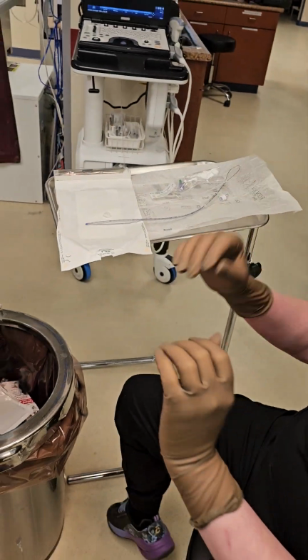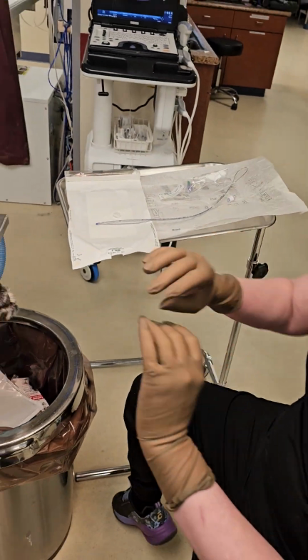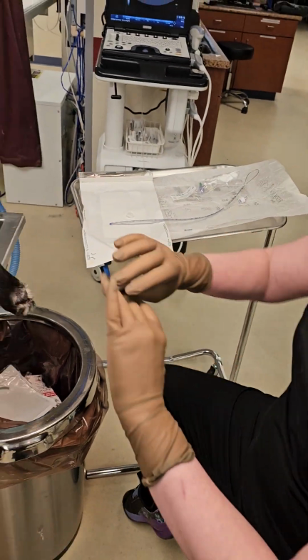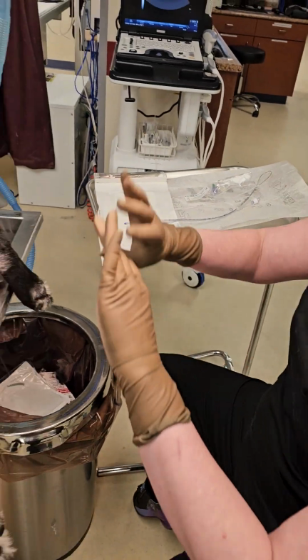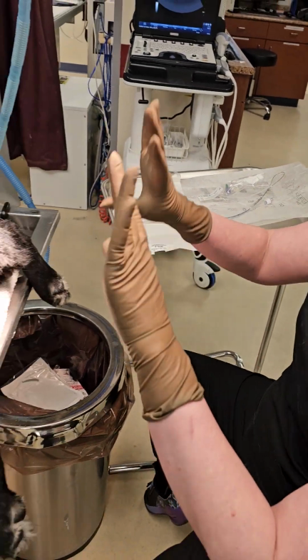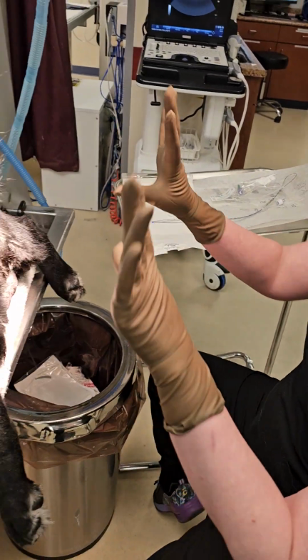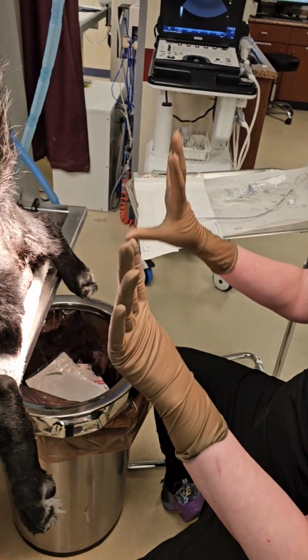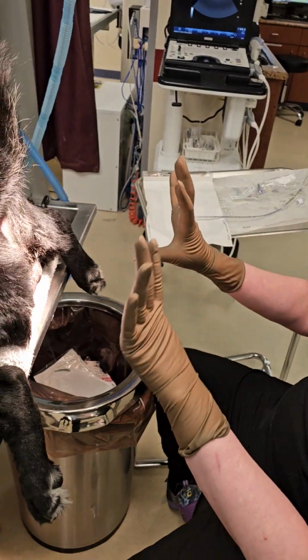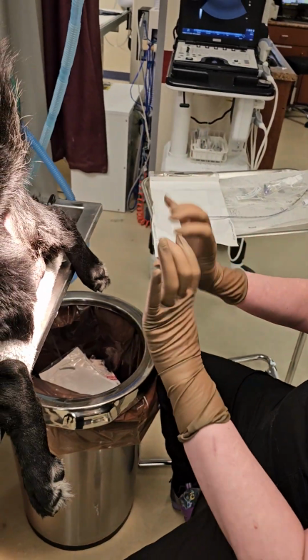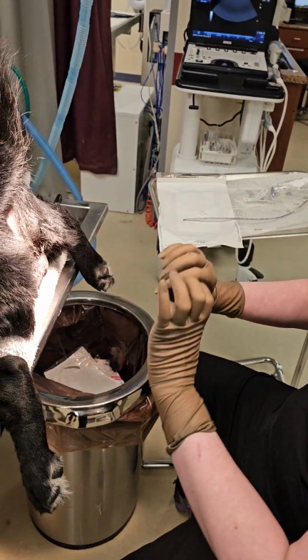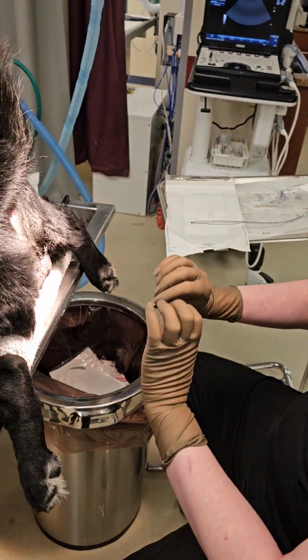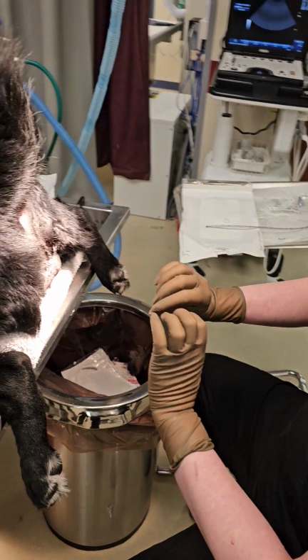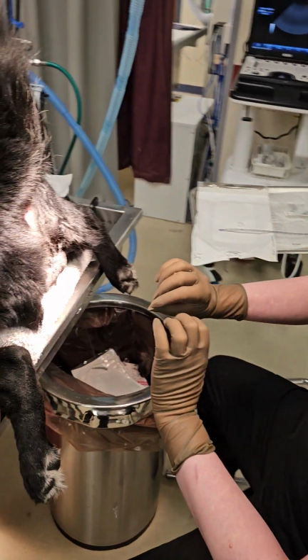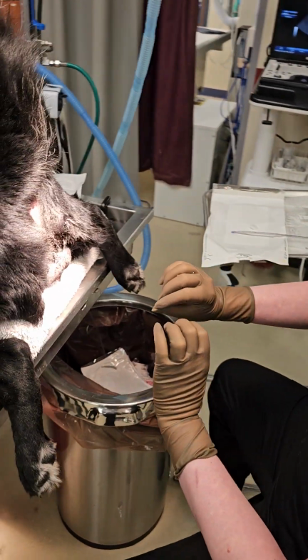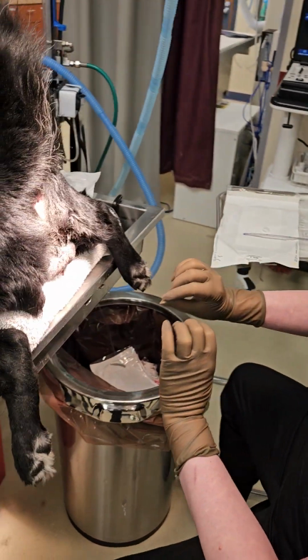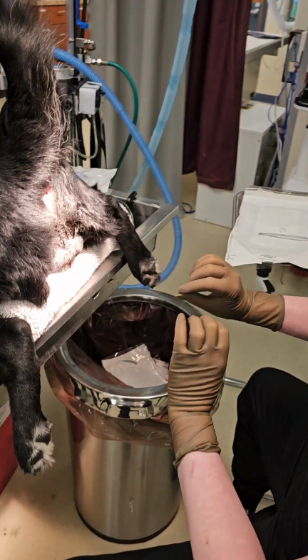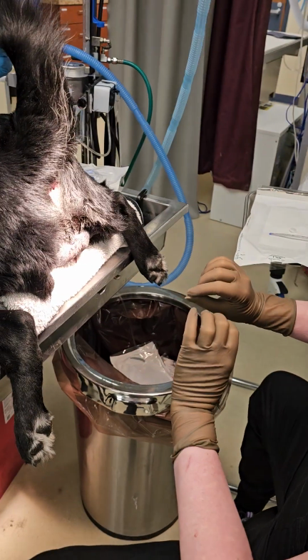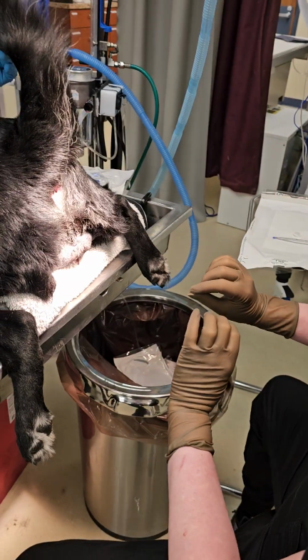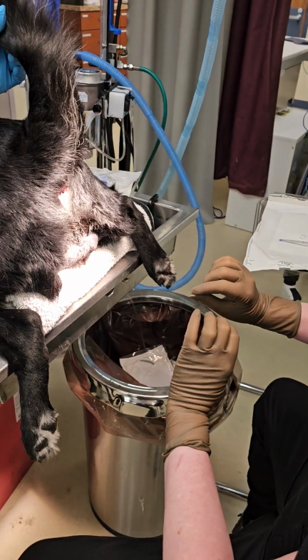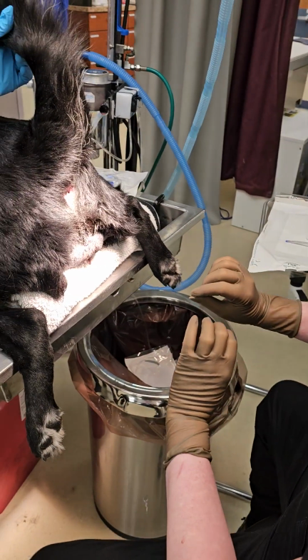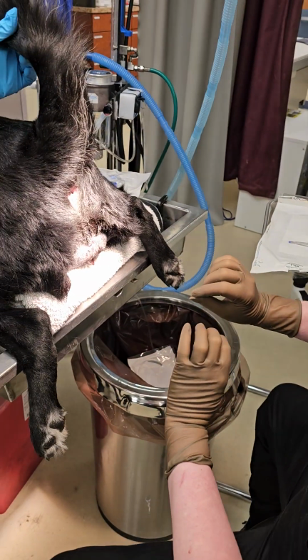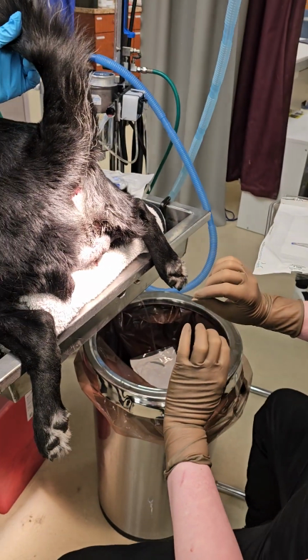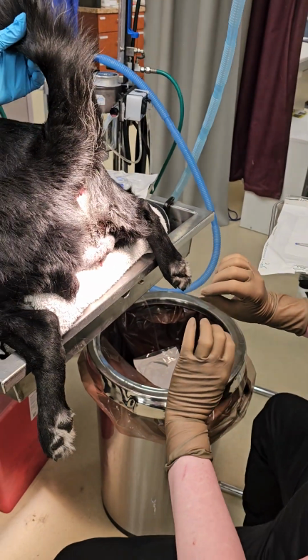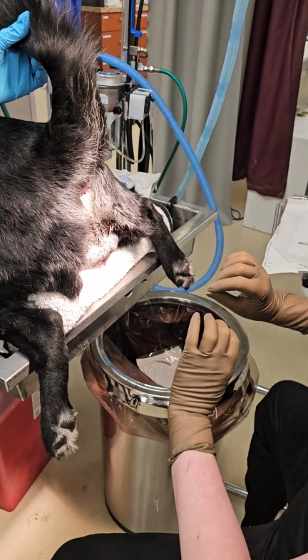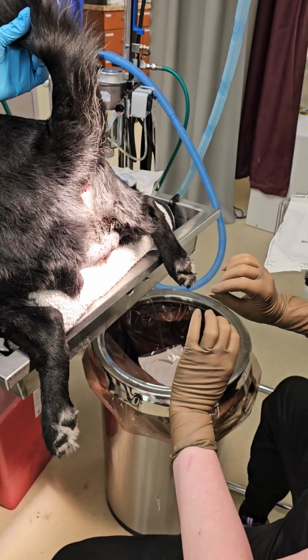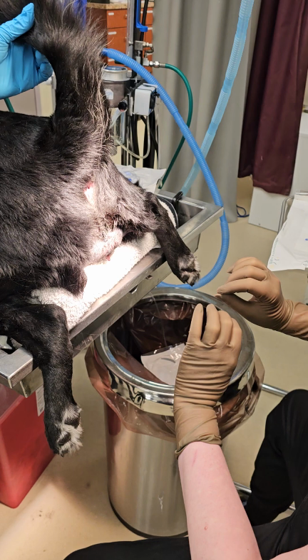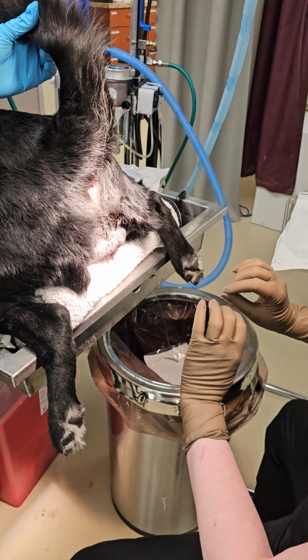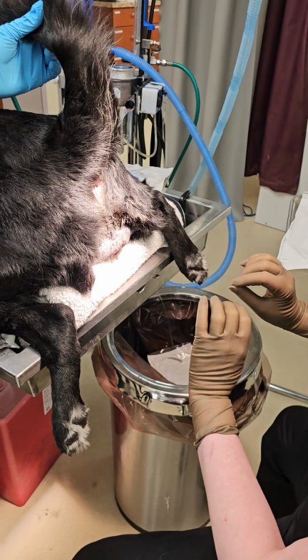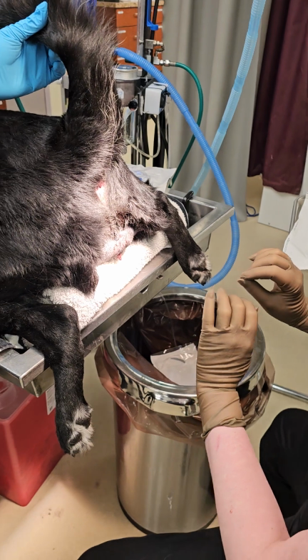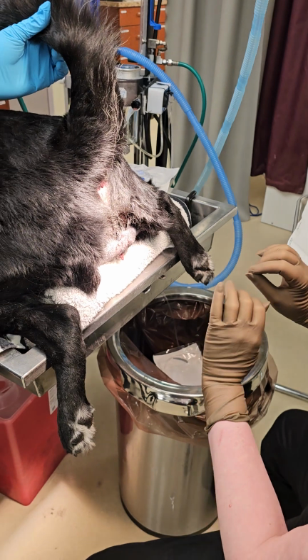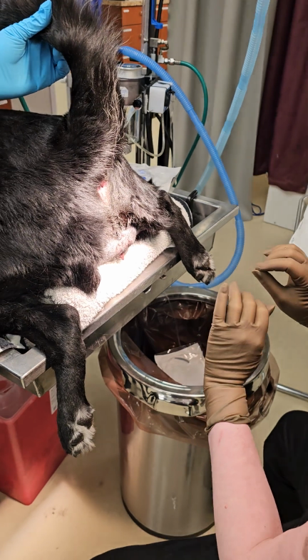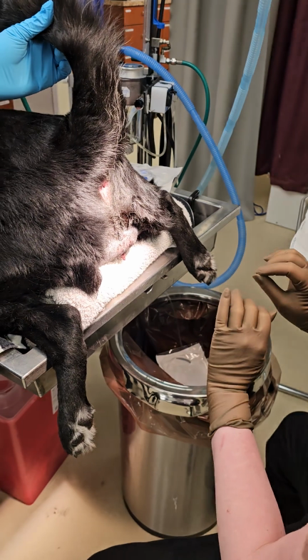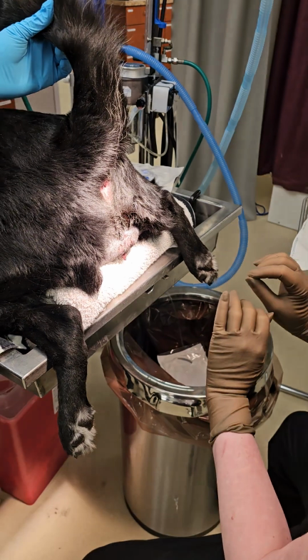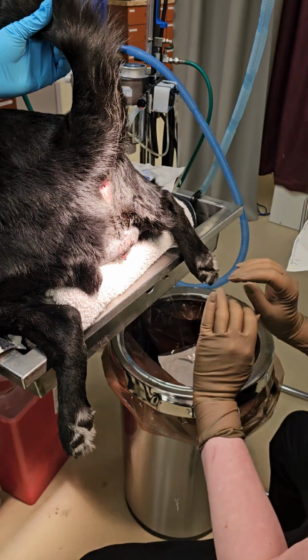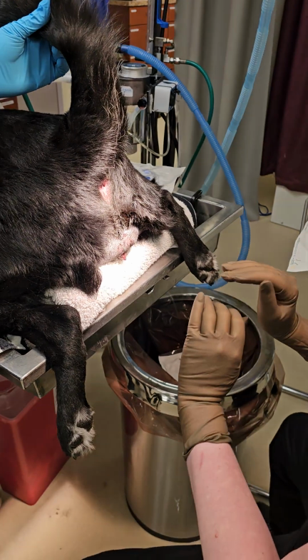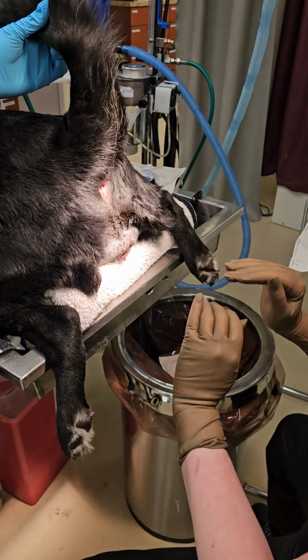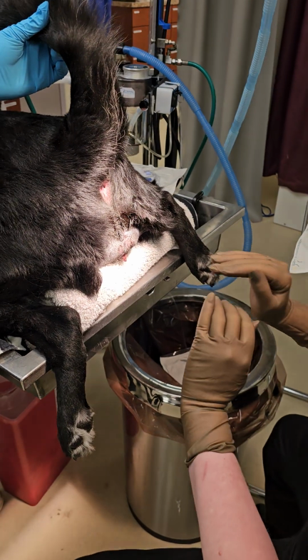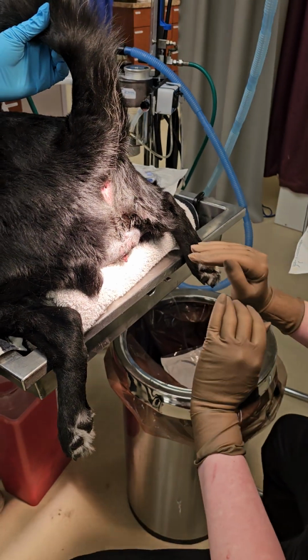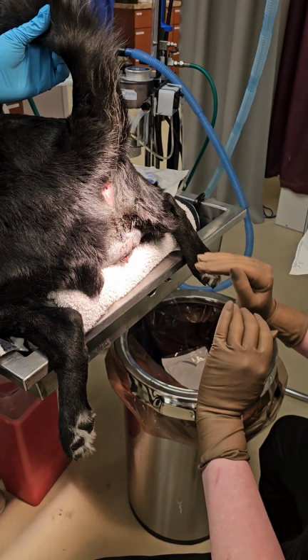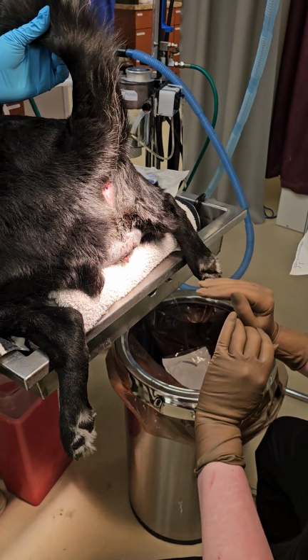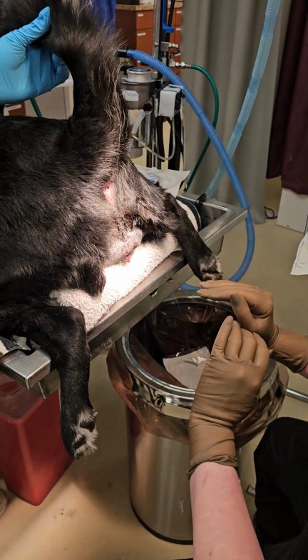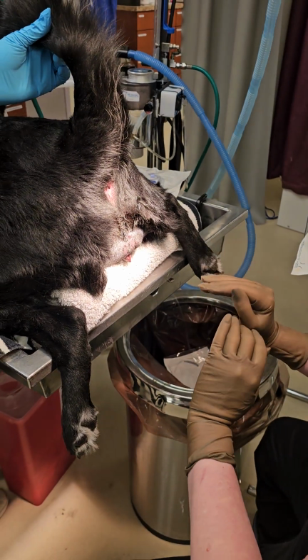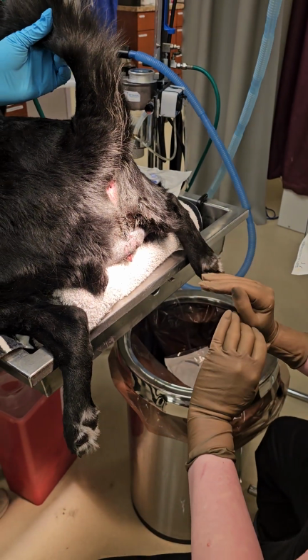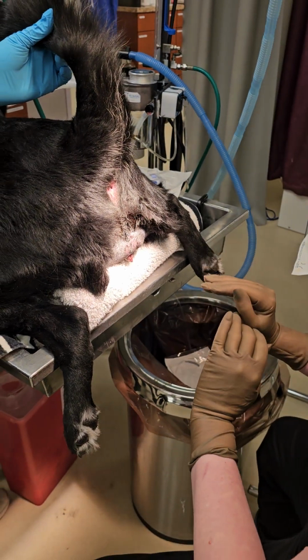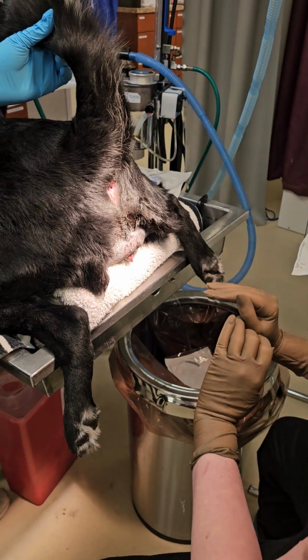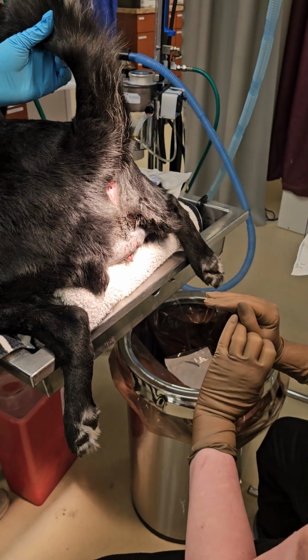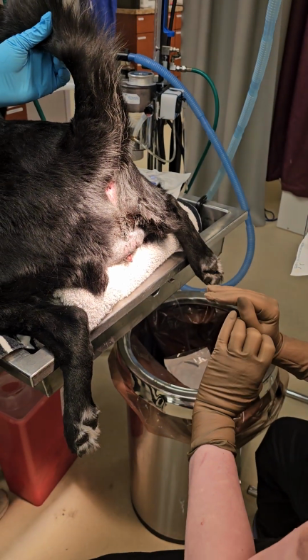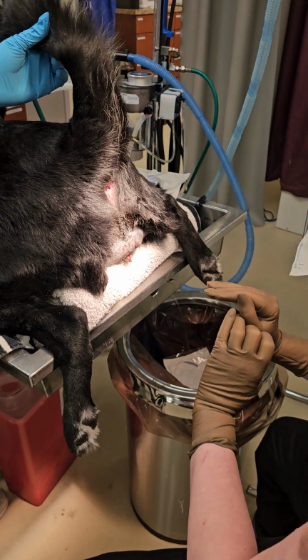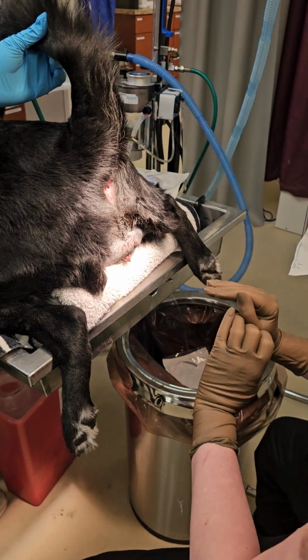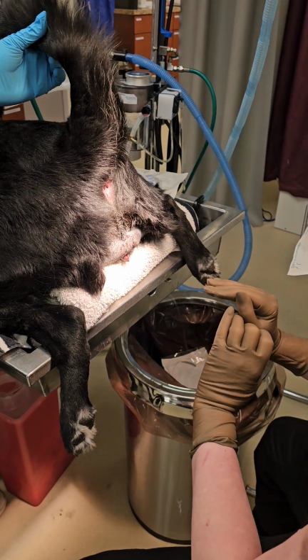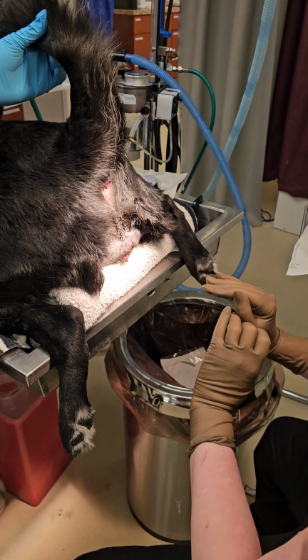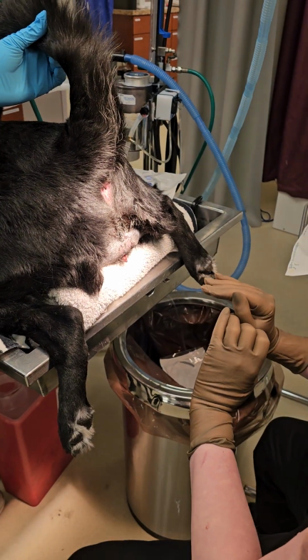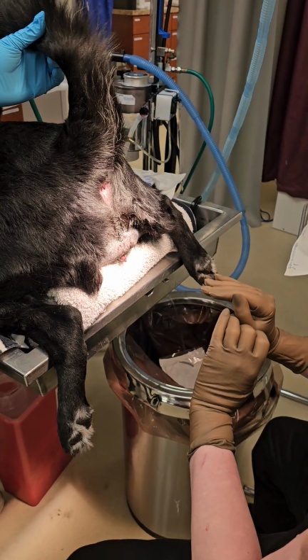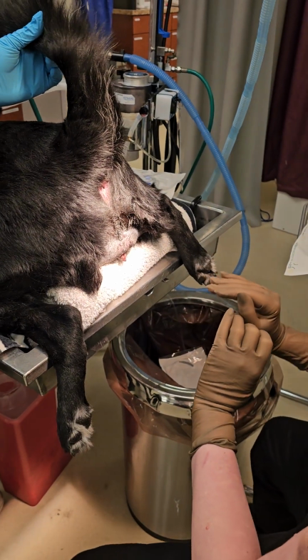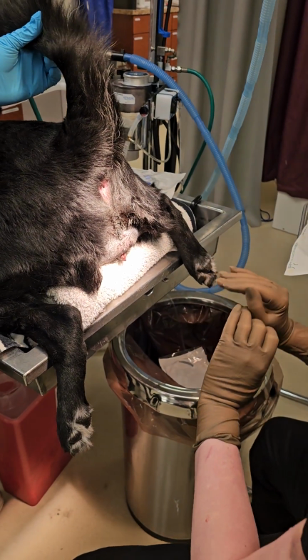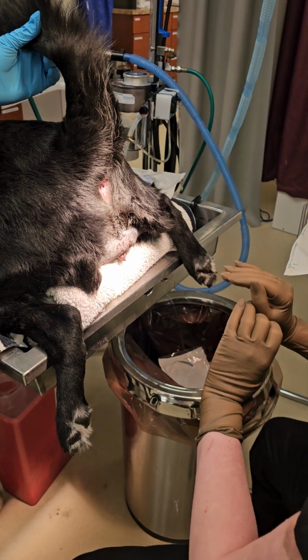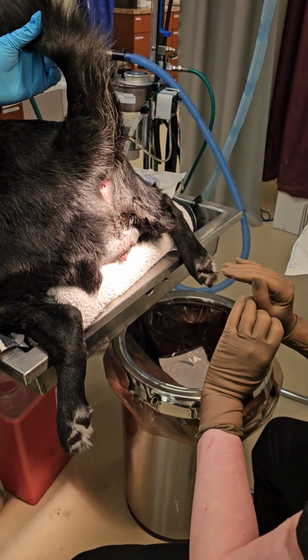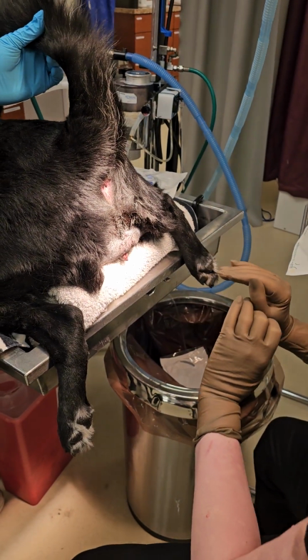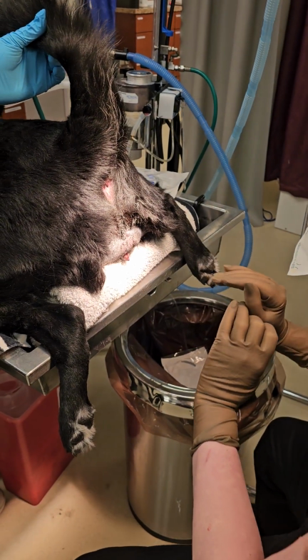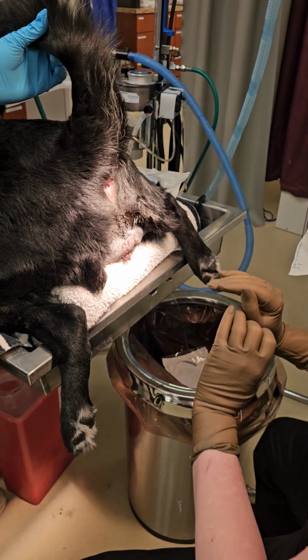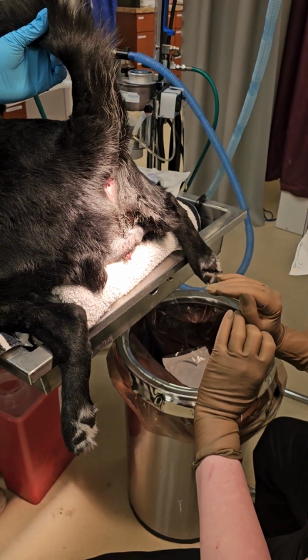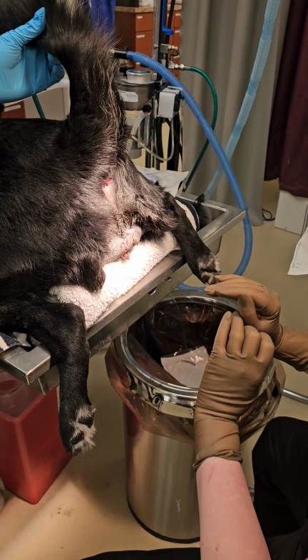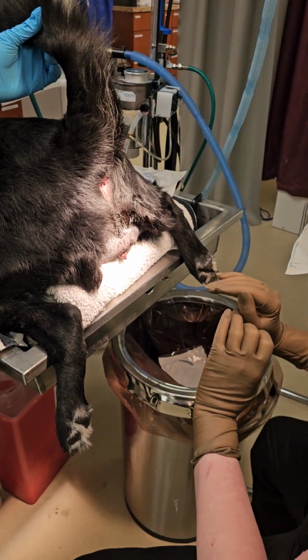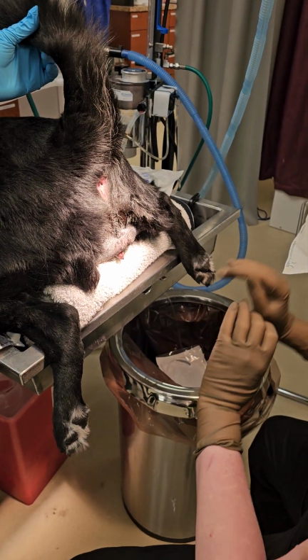So this area has already been prepped and shaved. I also put in some sterile lidocaine jelly.